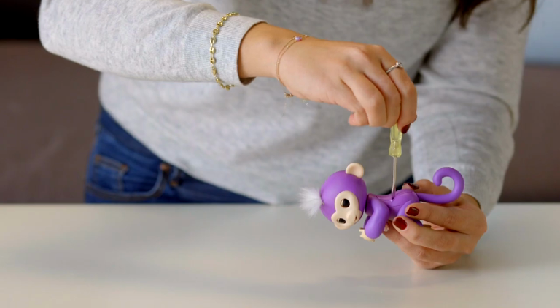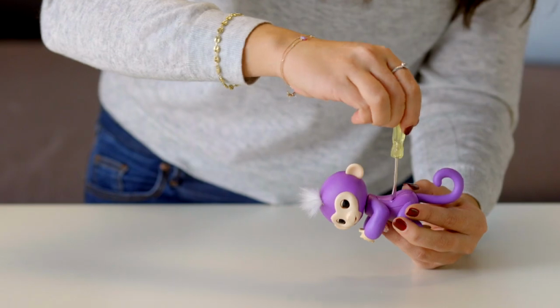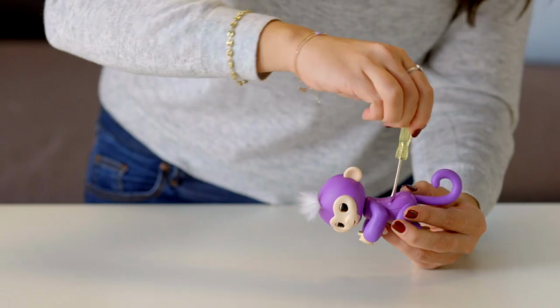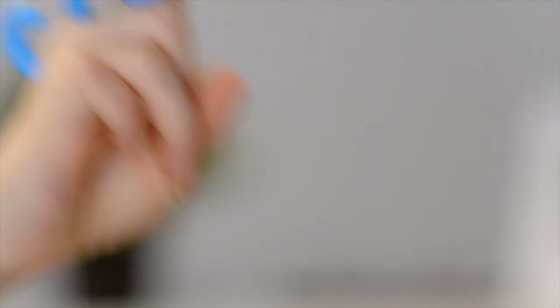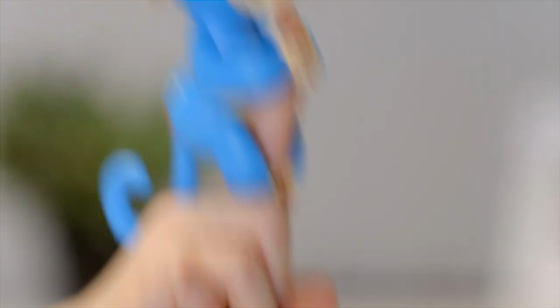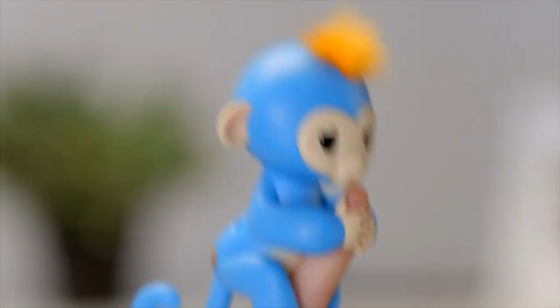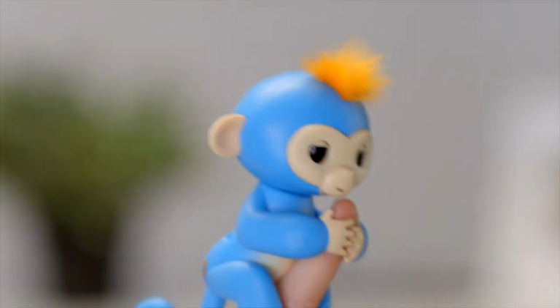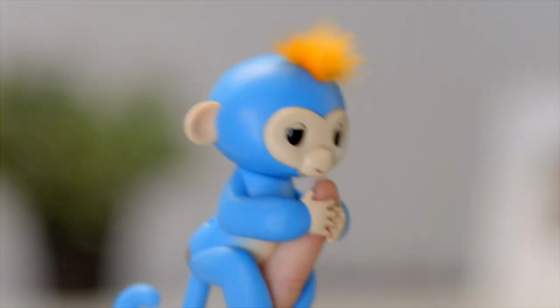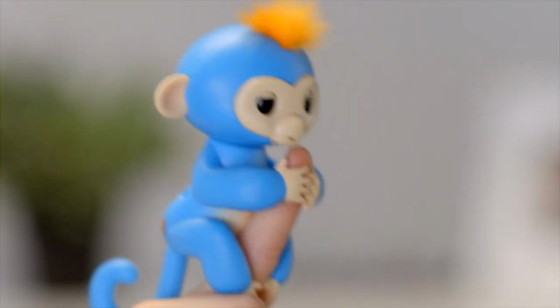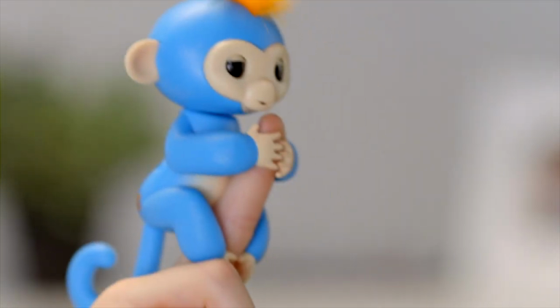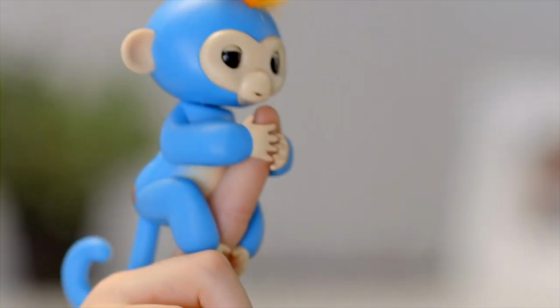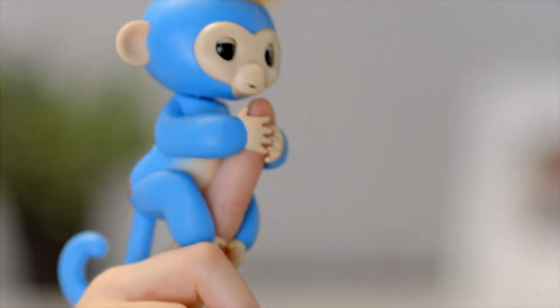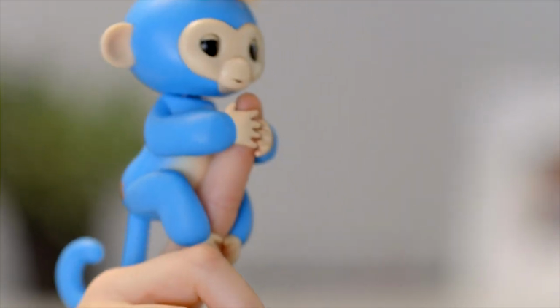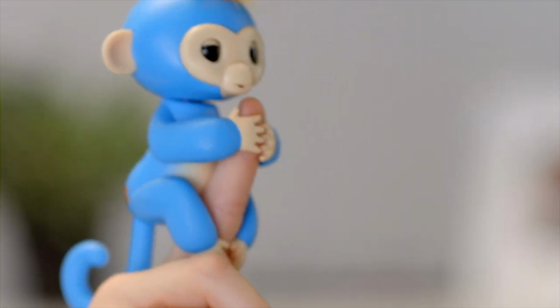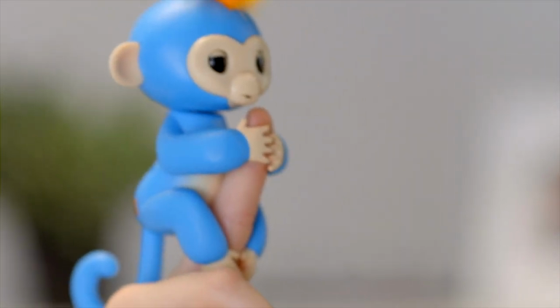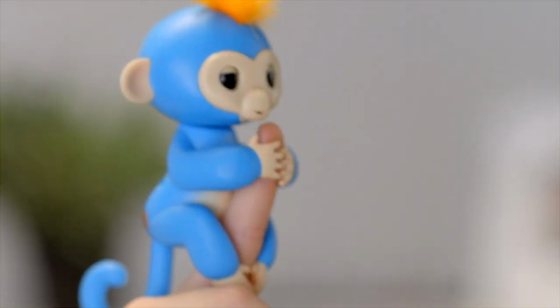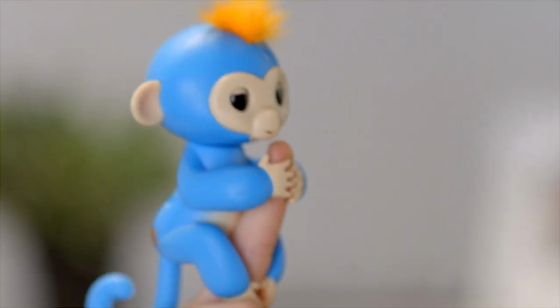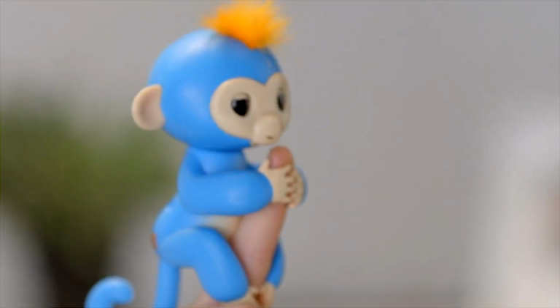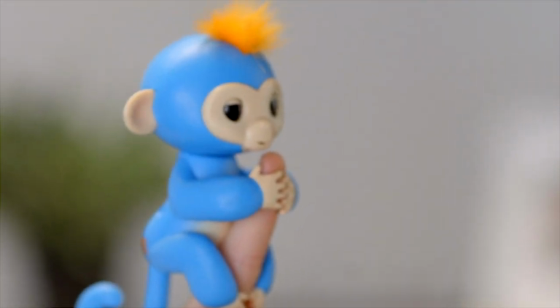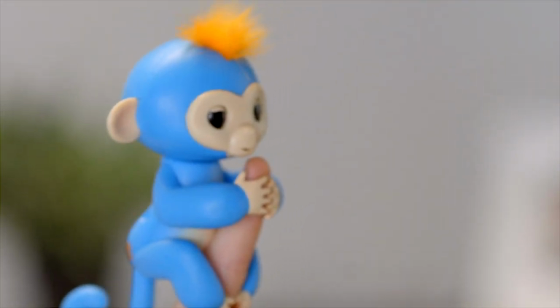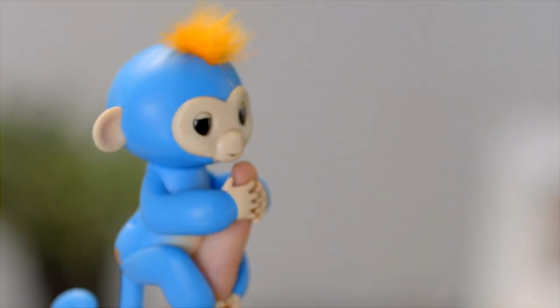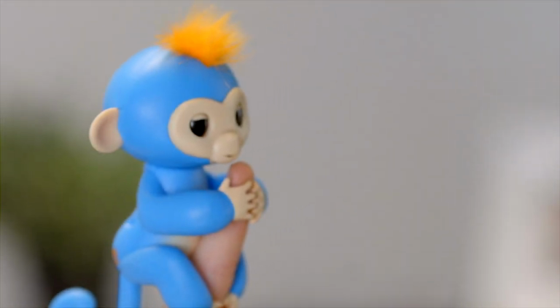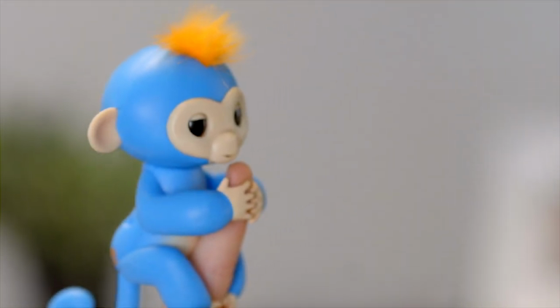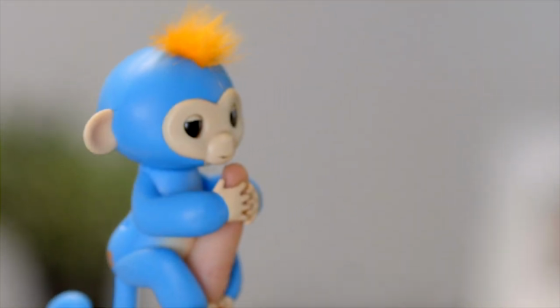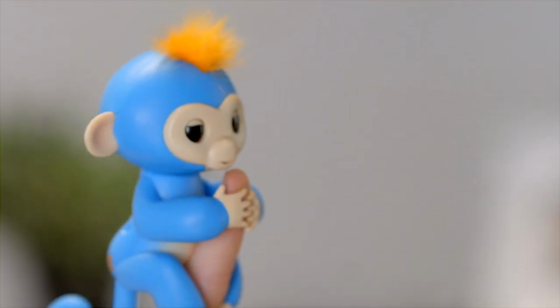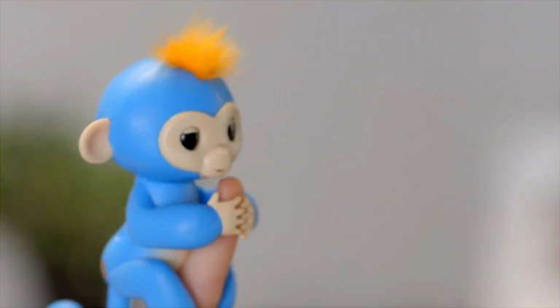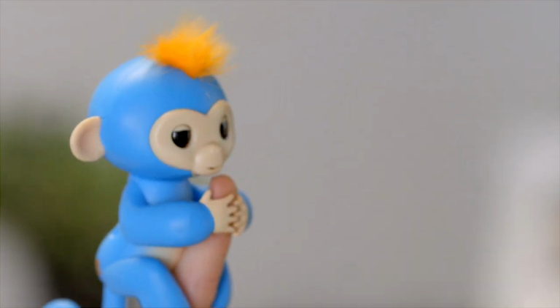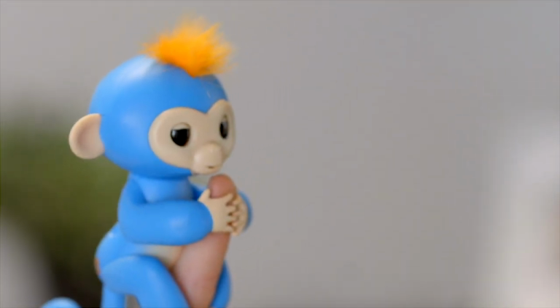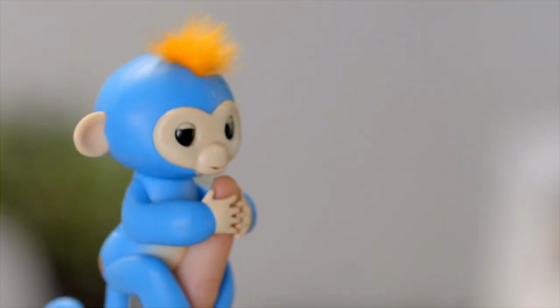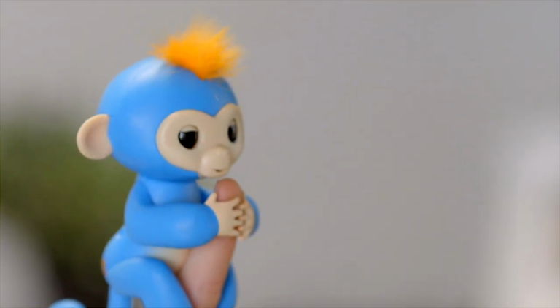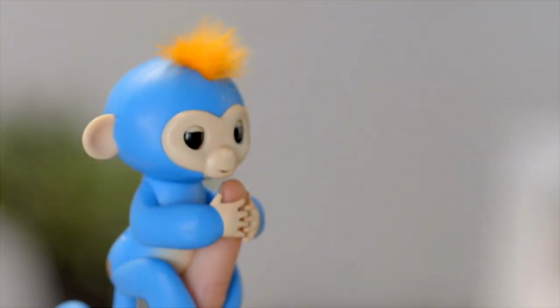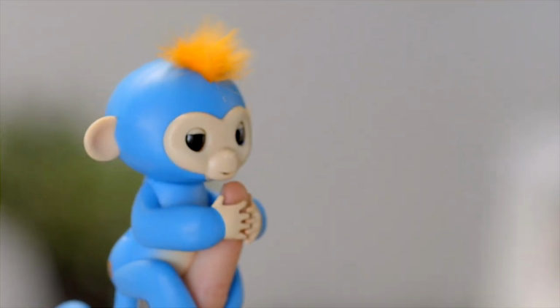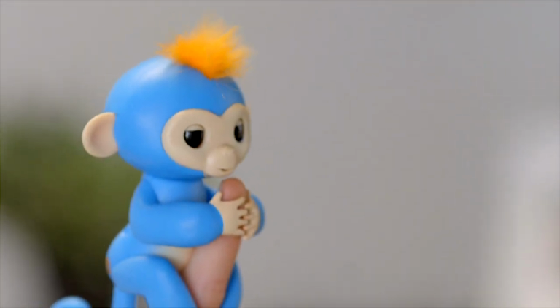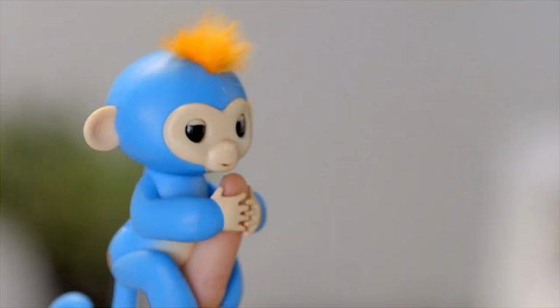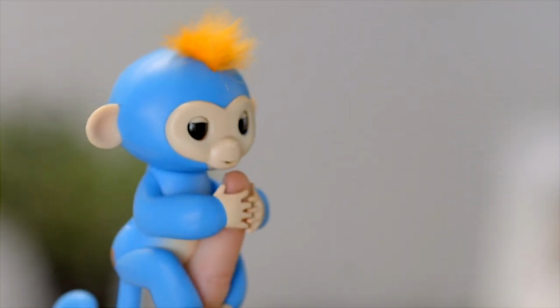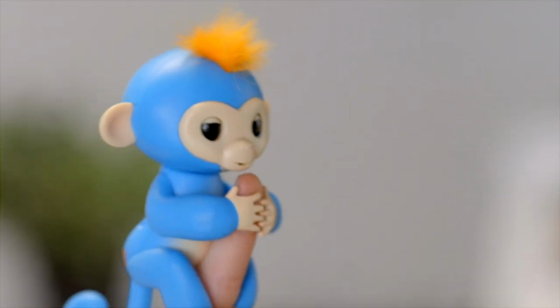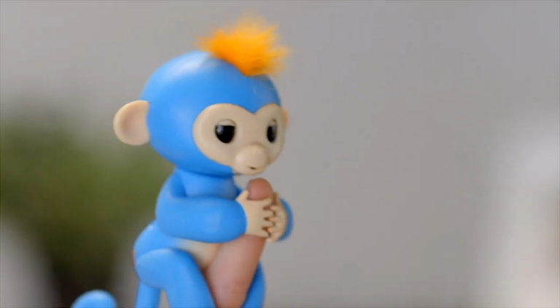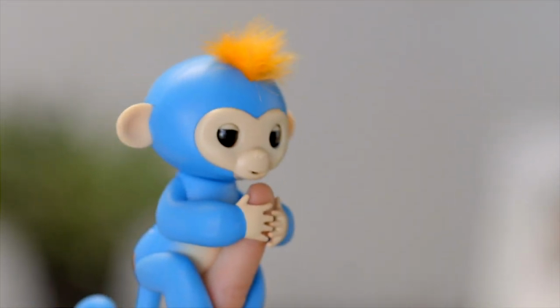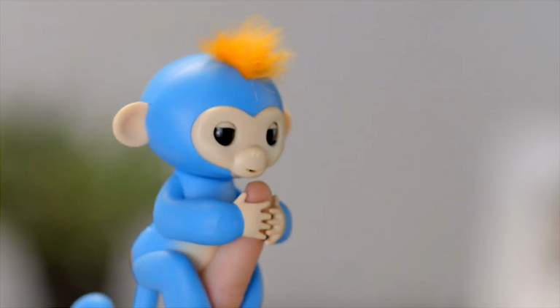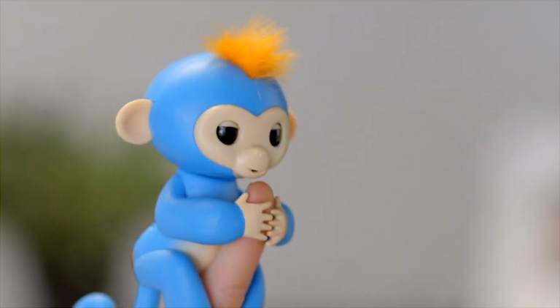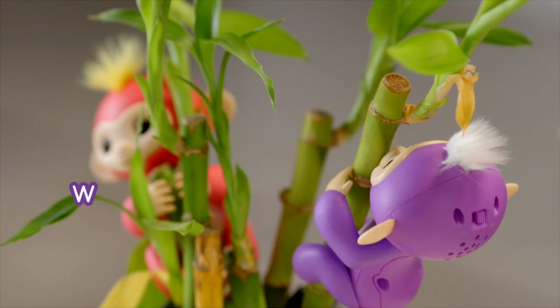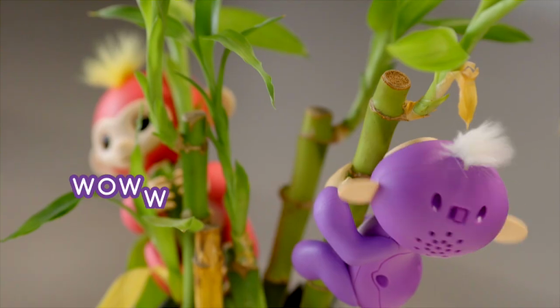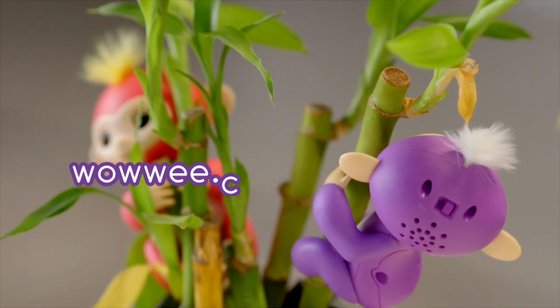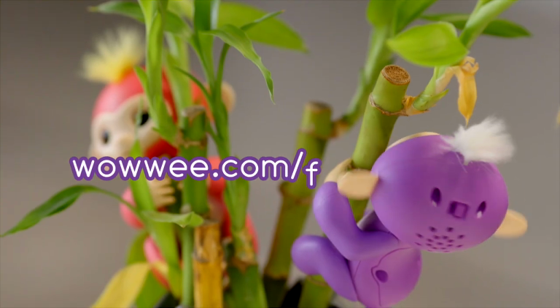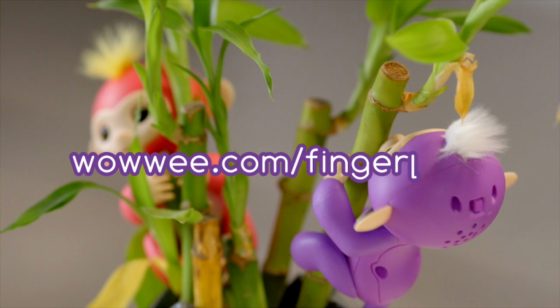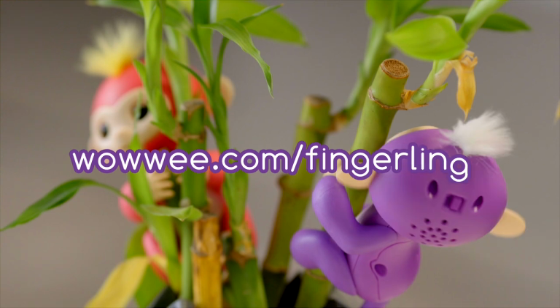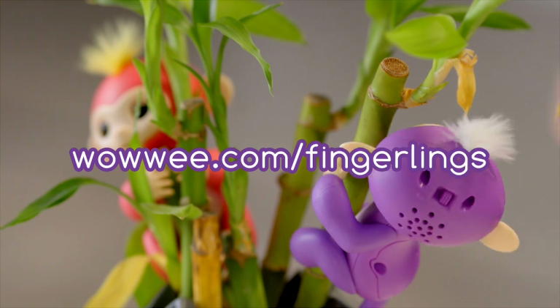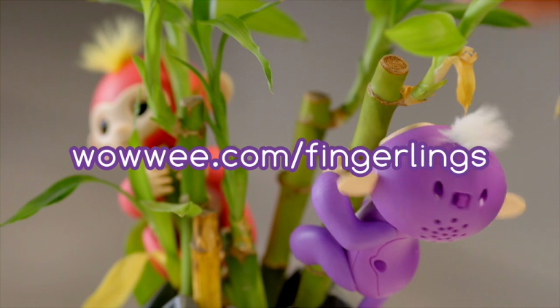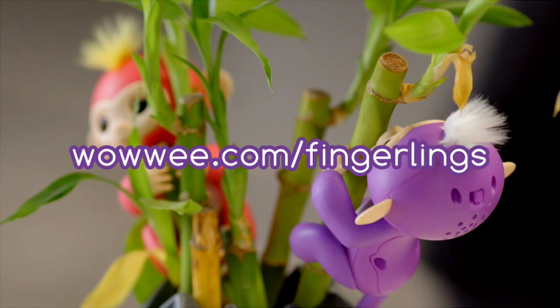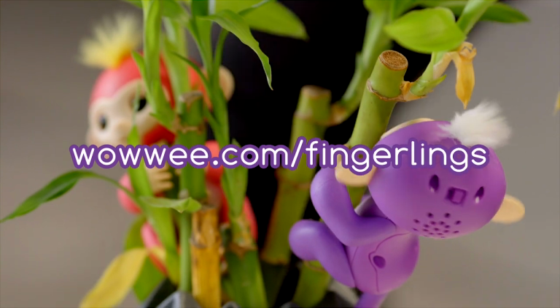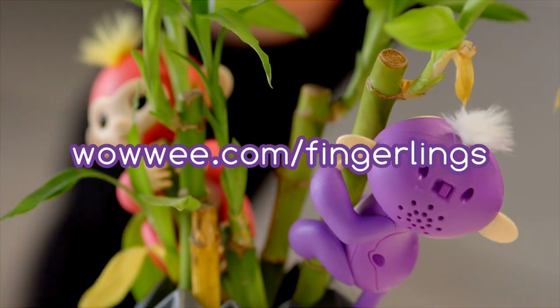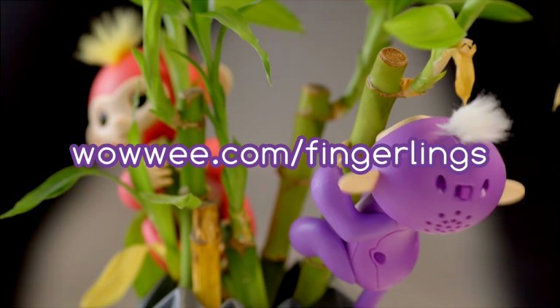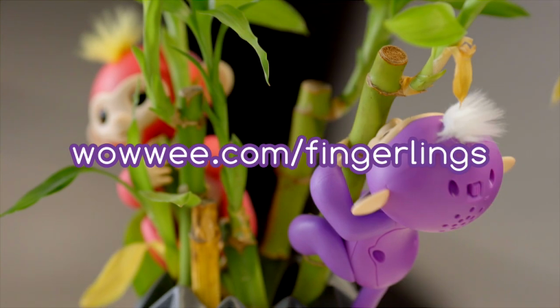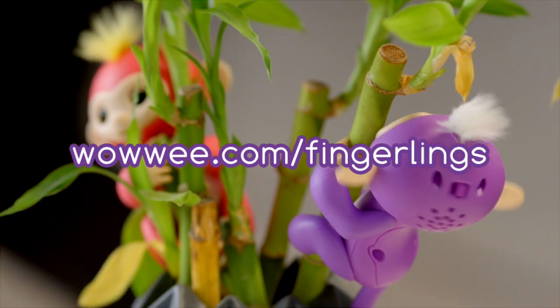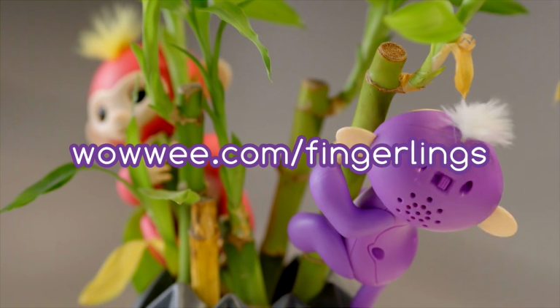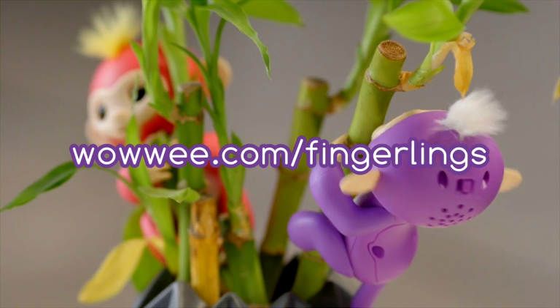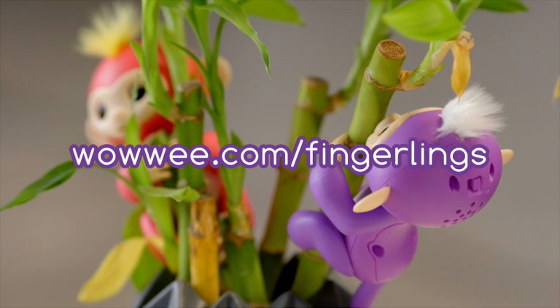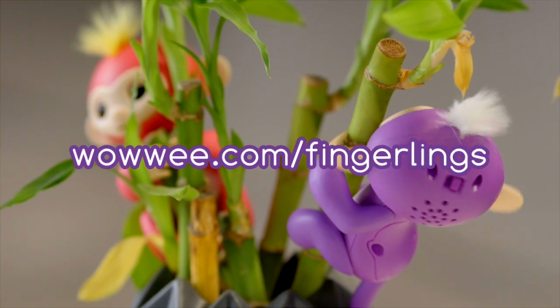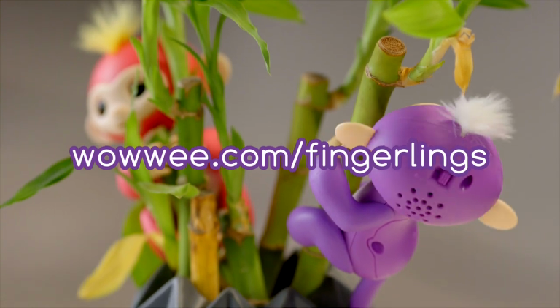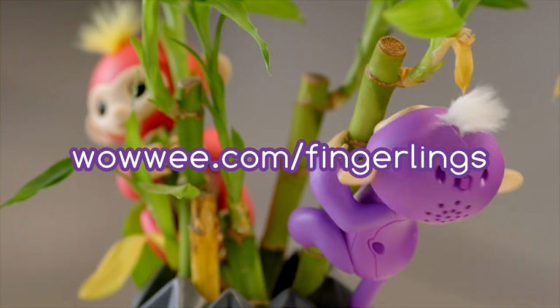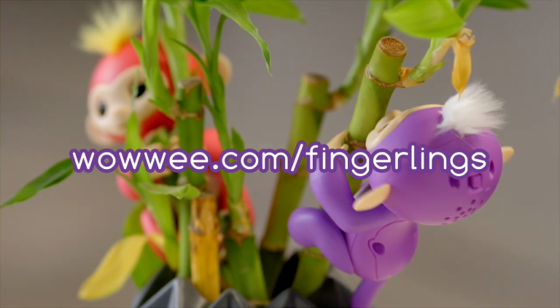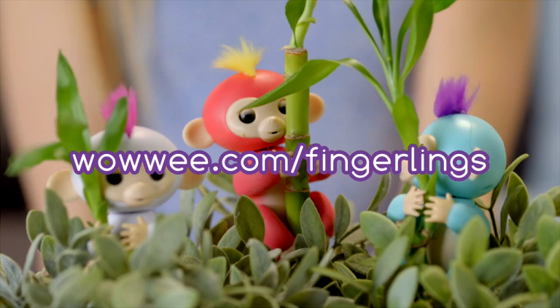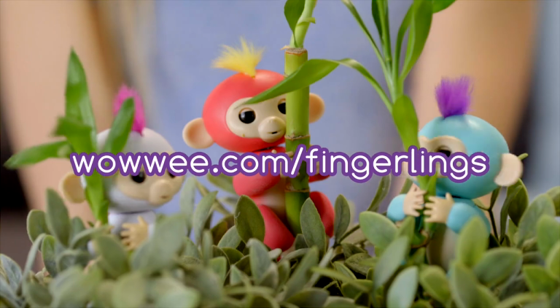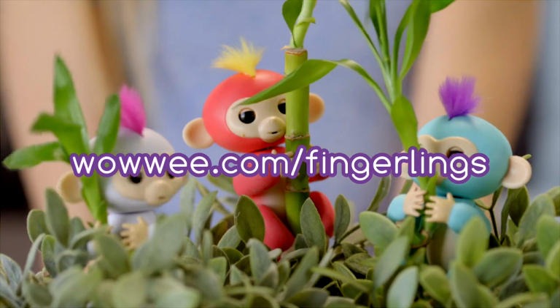Now you know some of the things you can do with your new interactive playmate. For more information and videos, visit wowee.com/fingerlings.